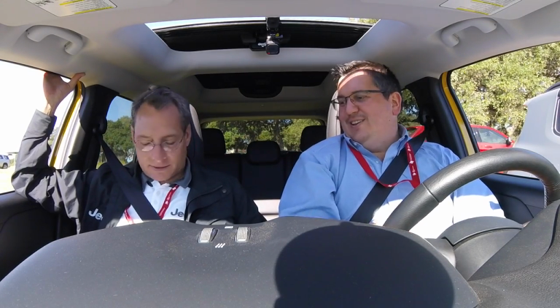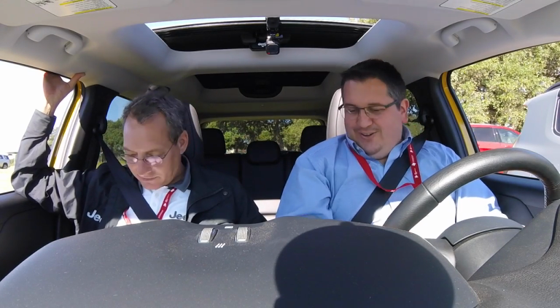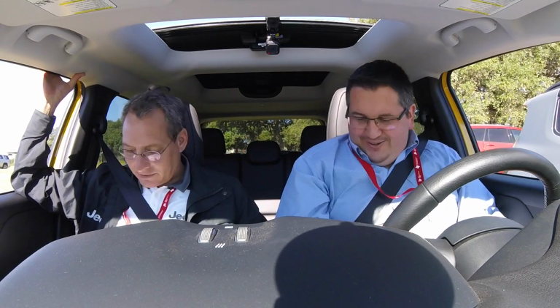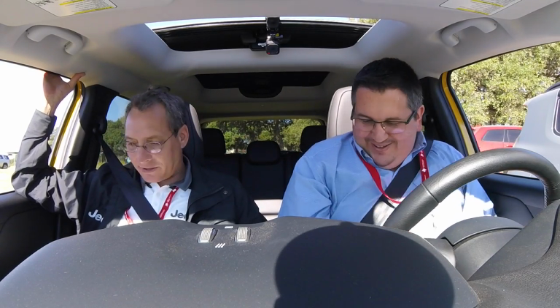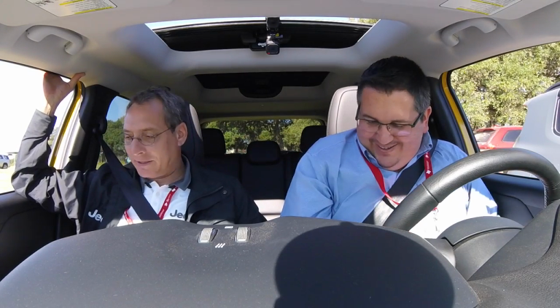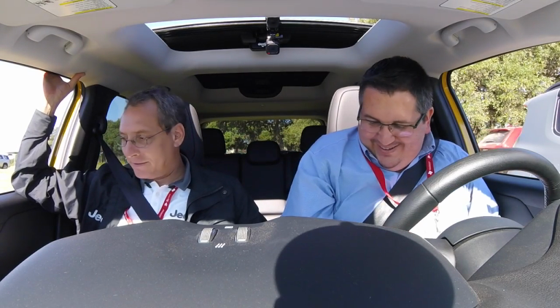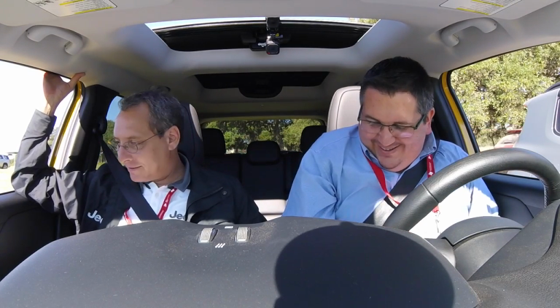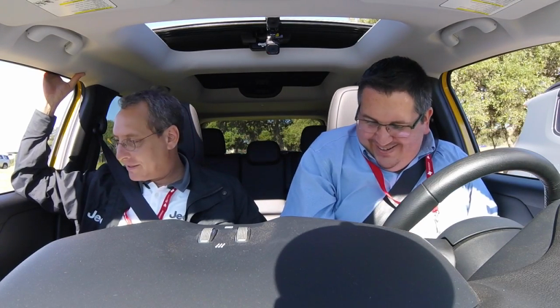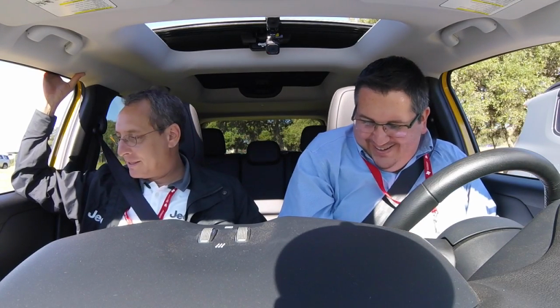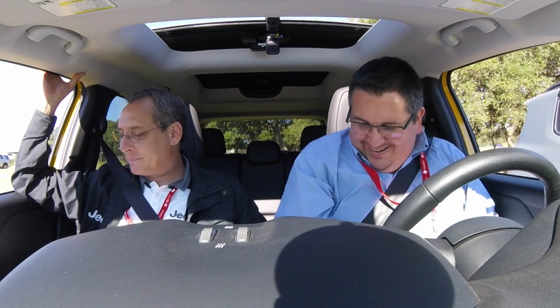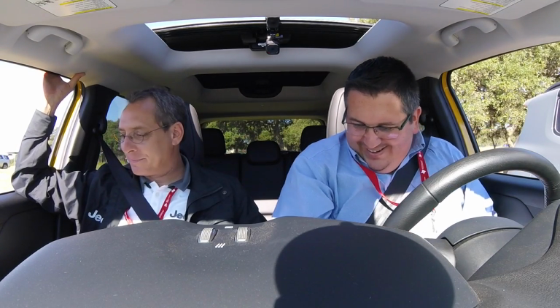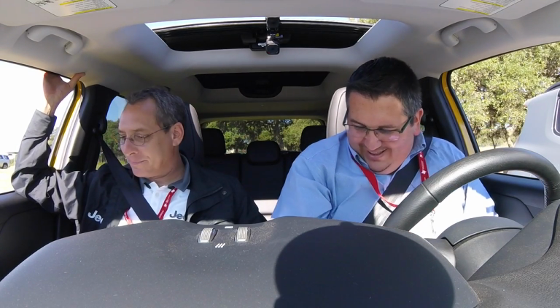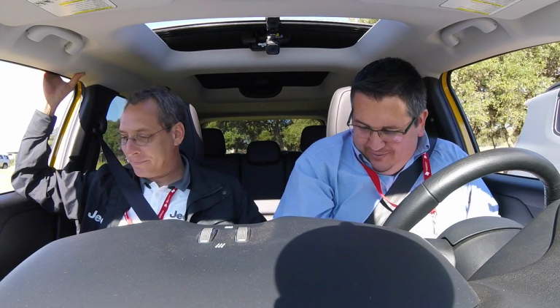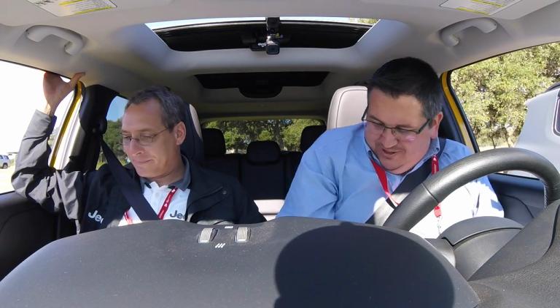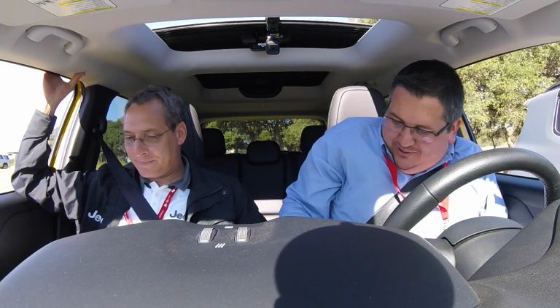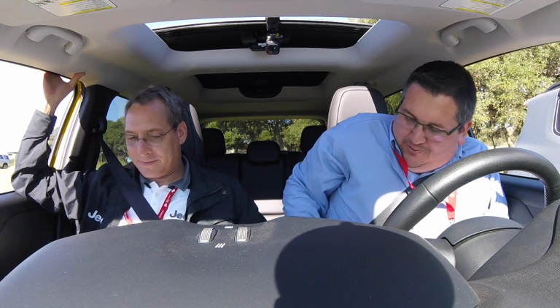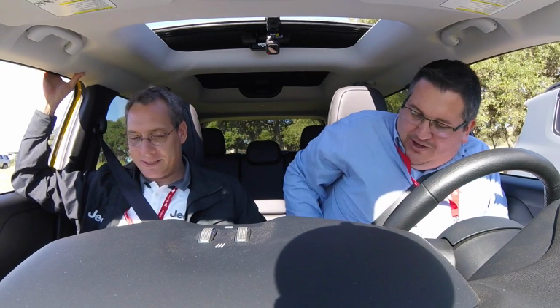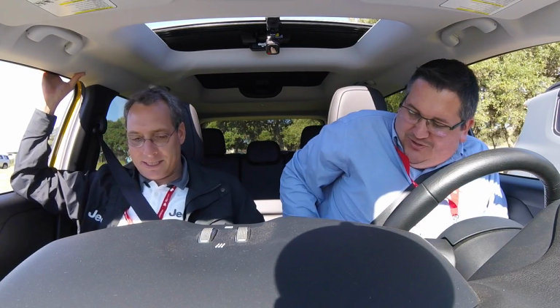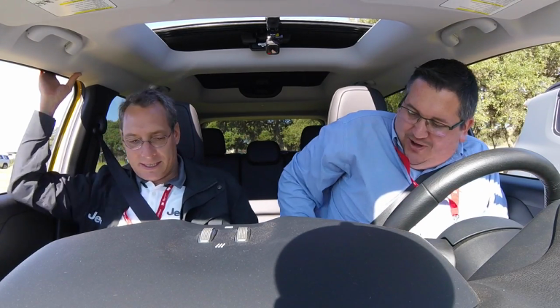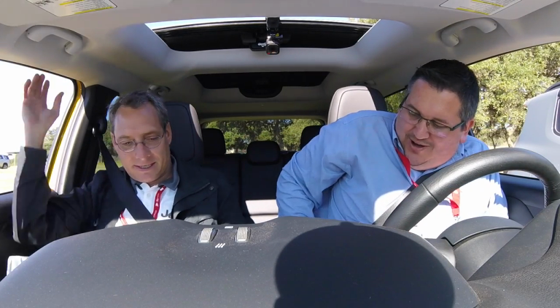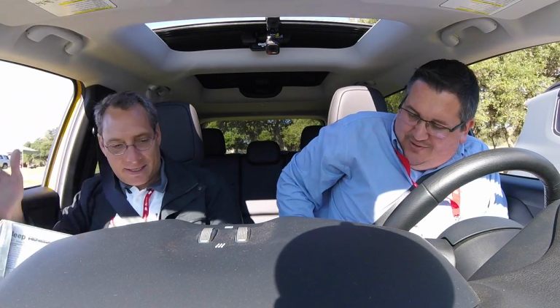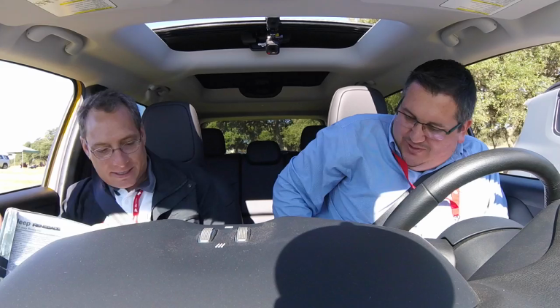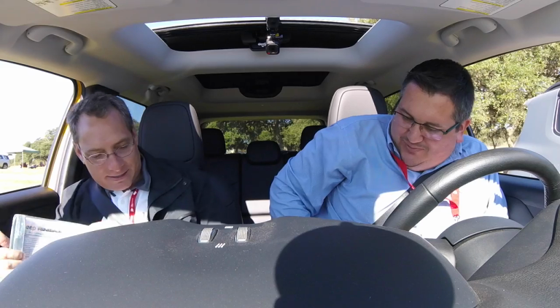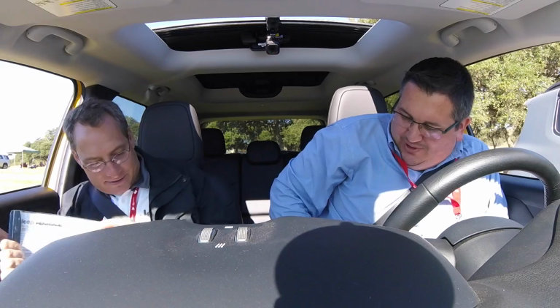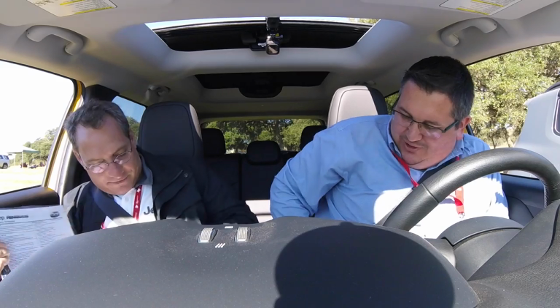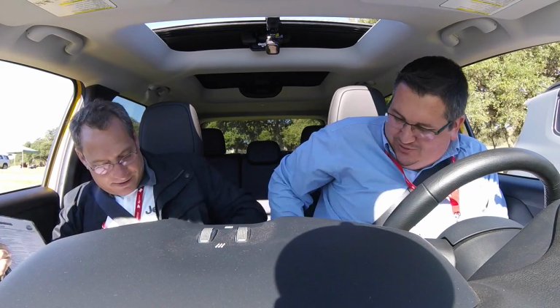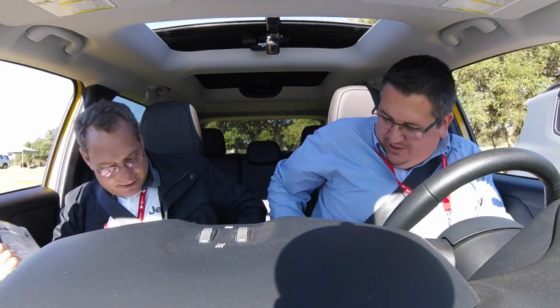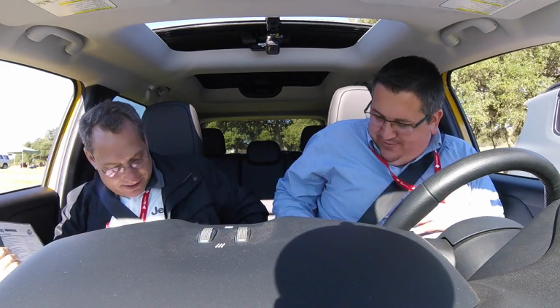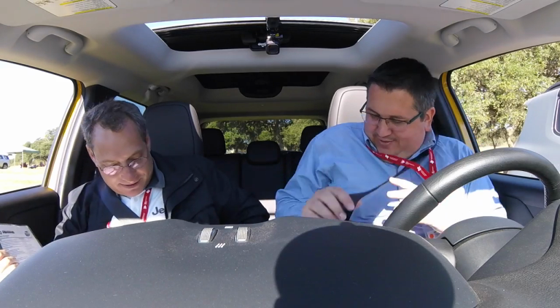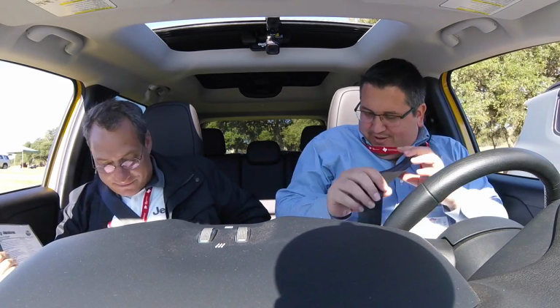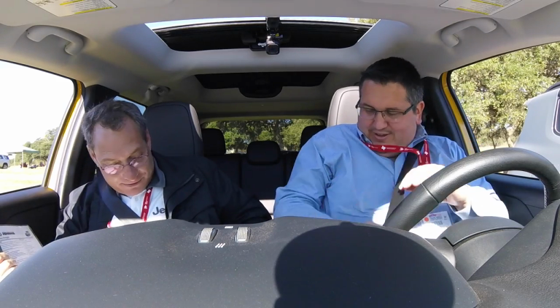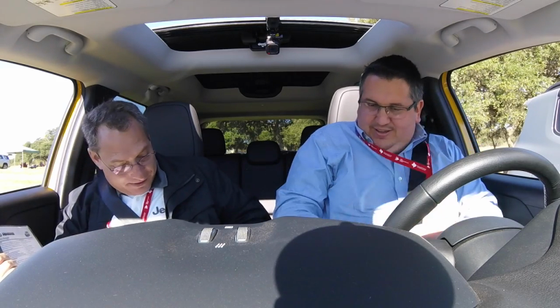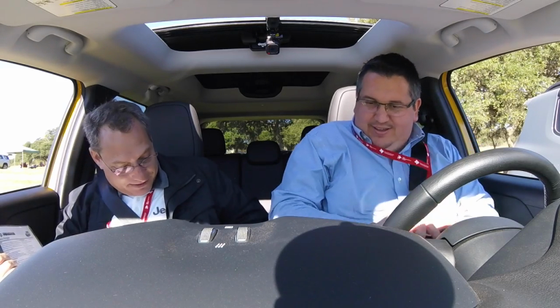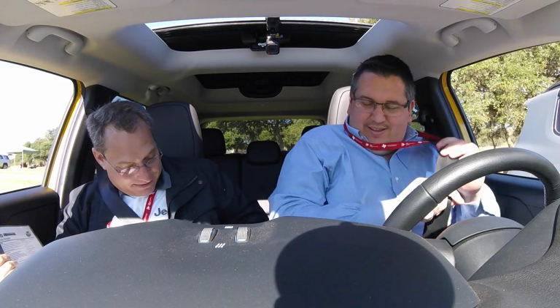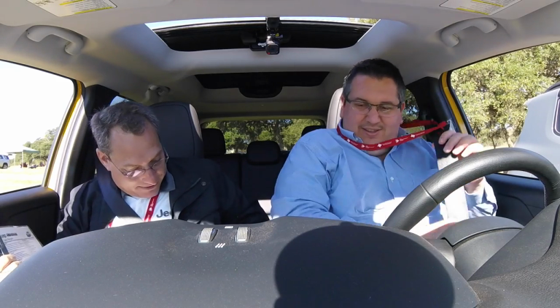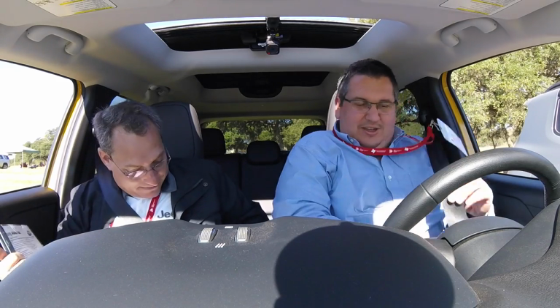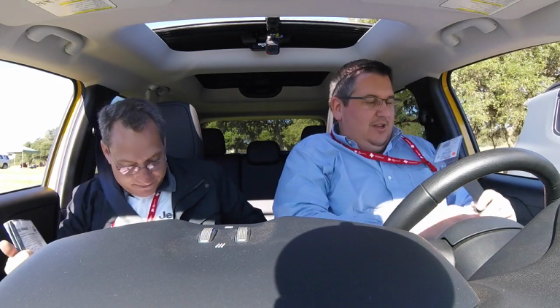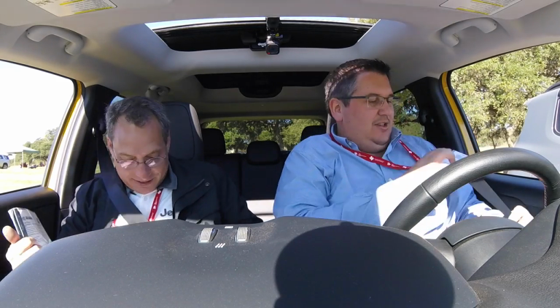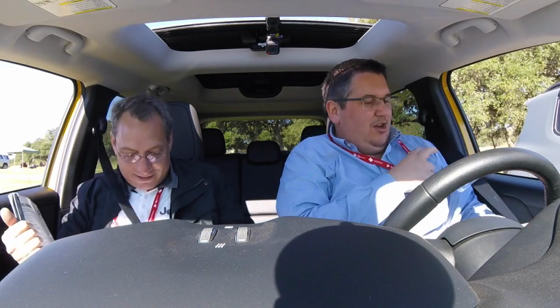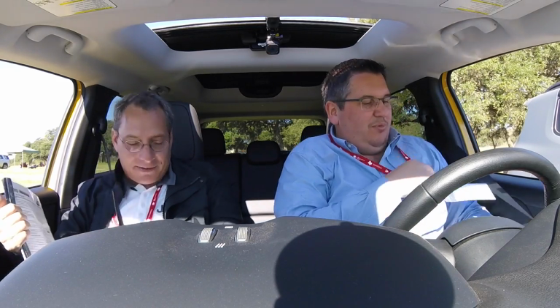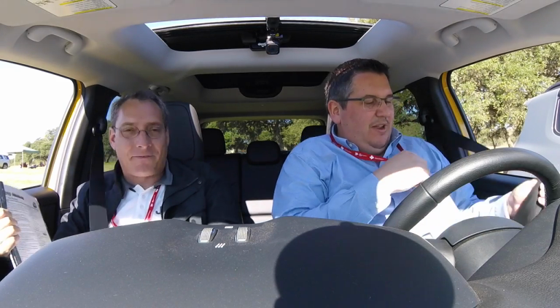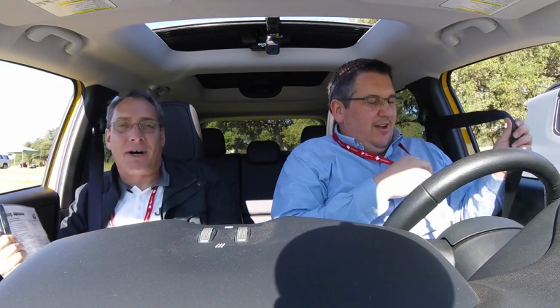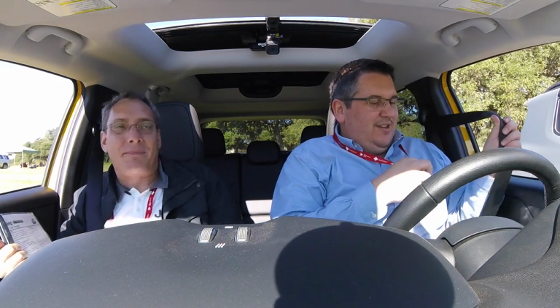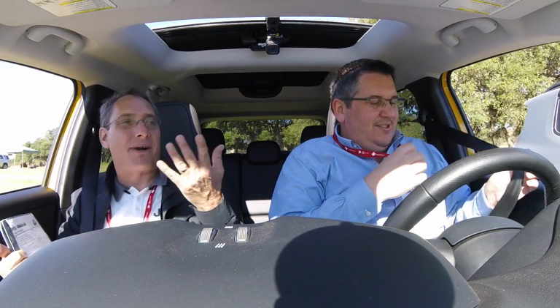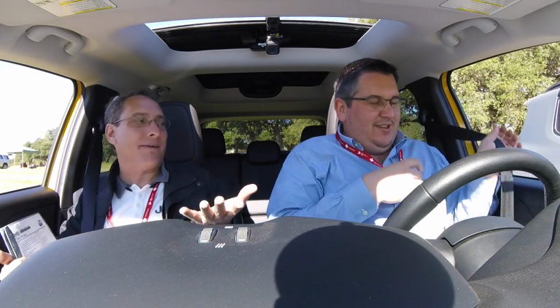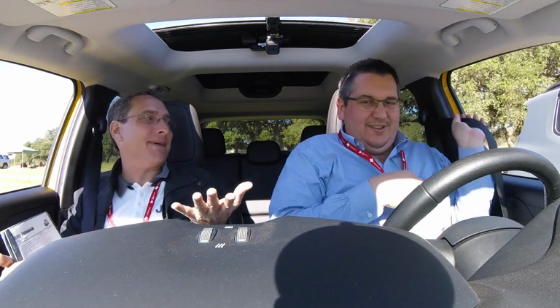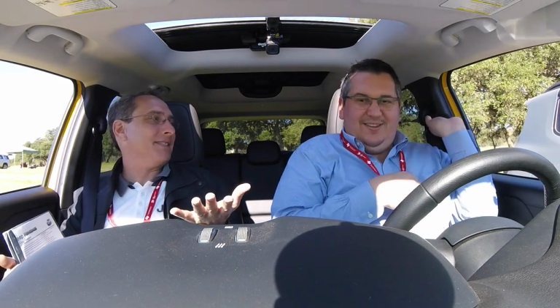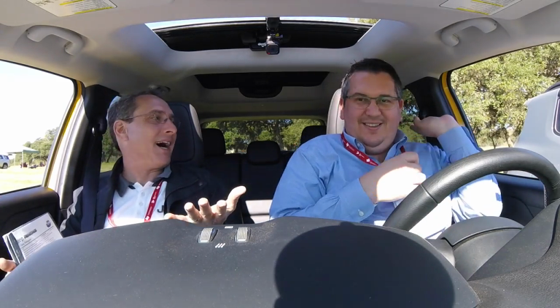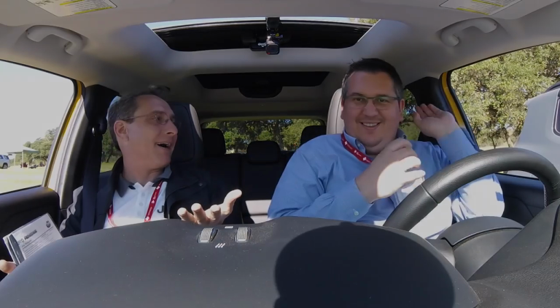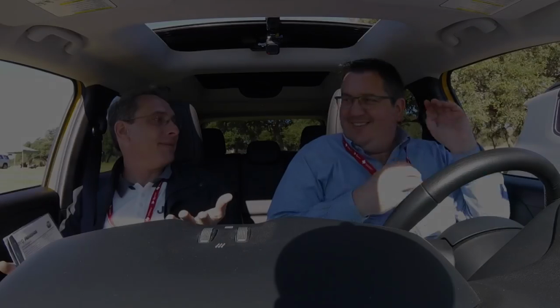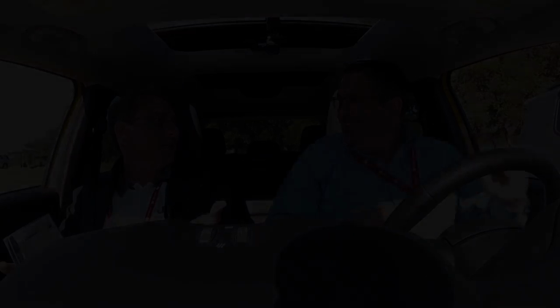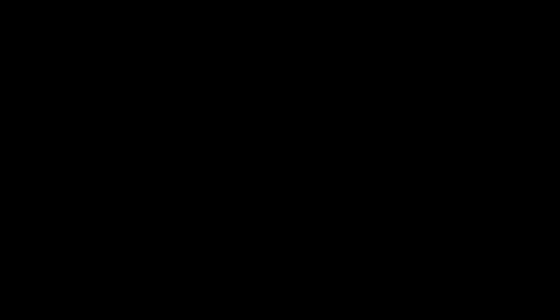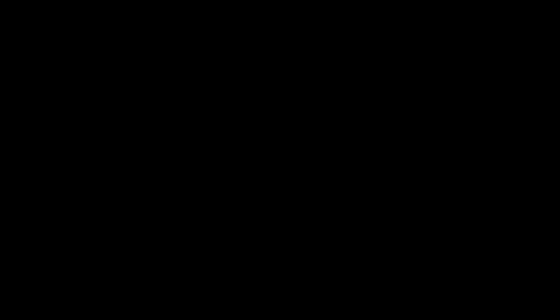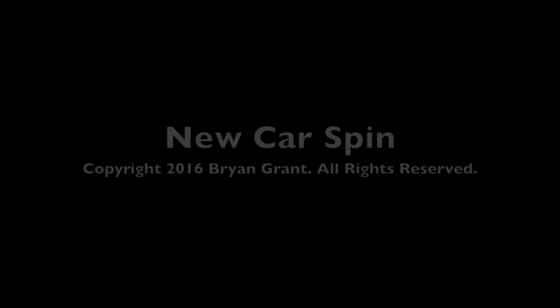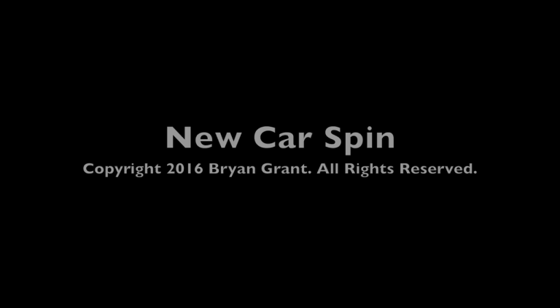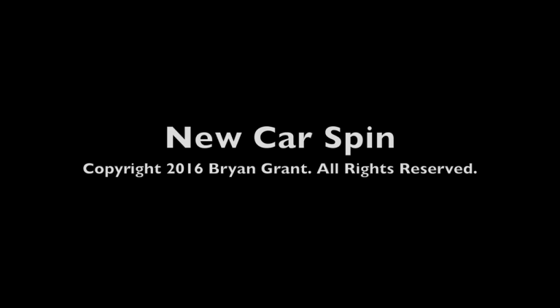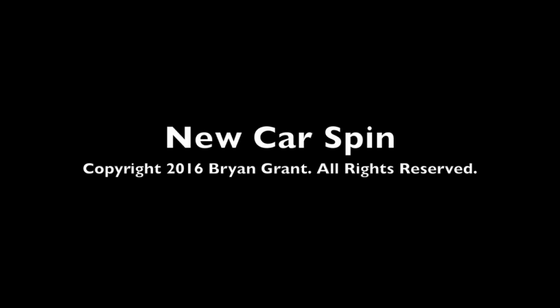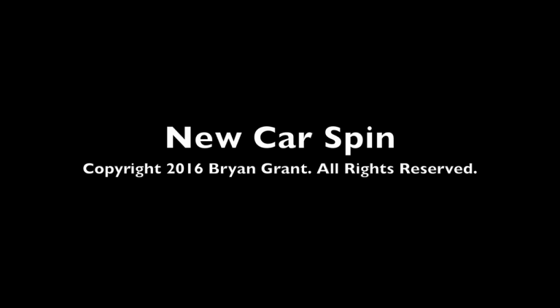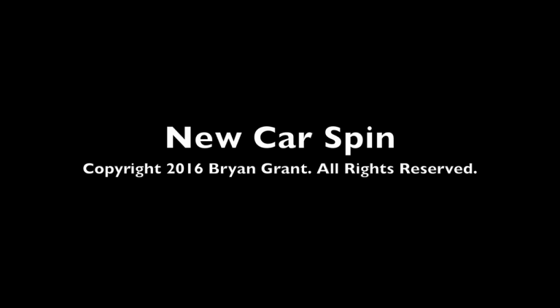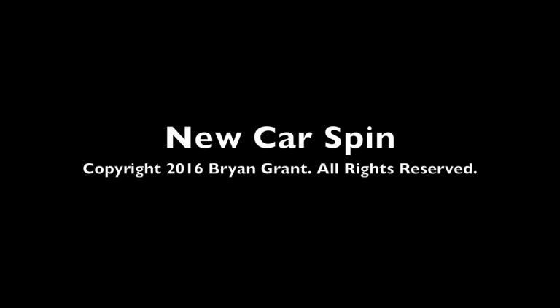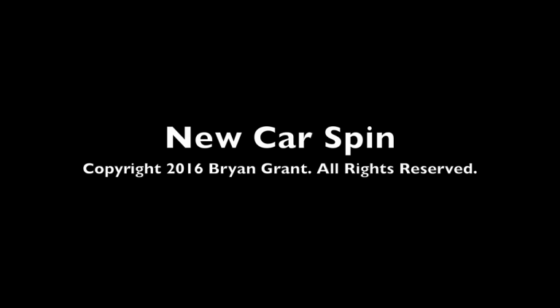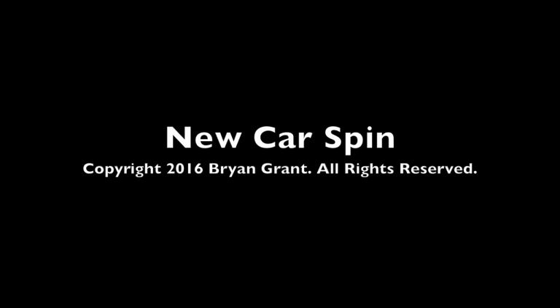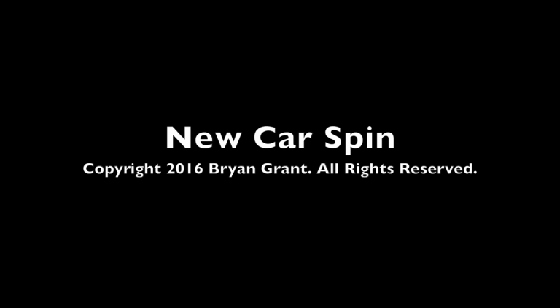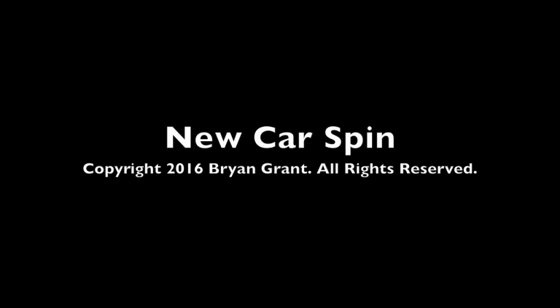Thank you. That was a great drive. It was fun to drive. I love doing this — this is the fun part of my job.